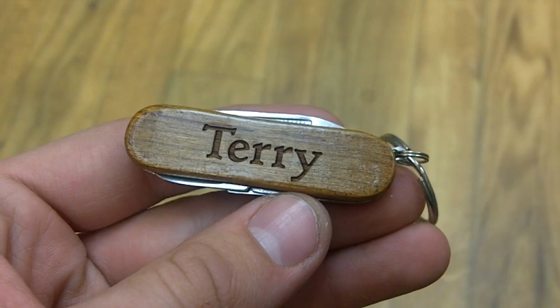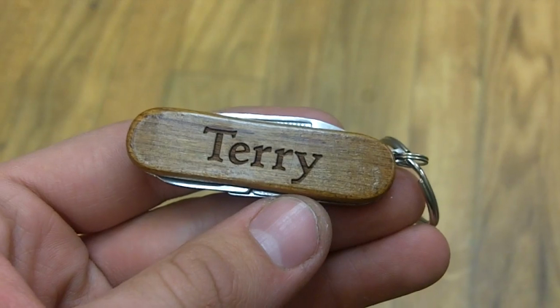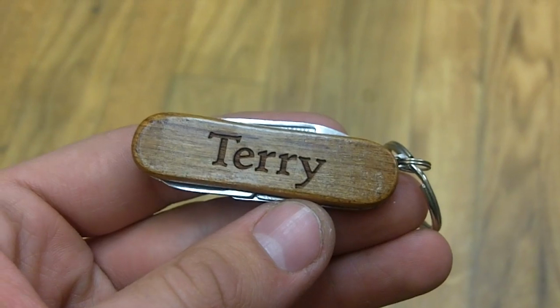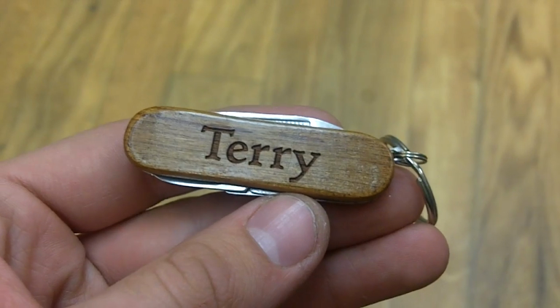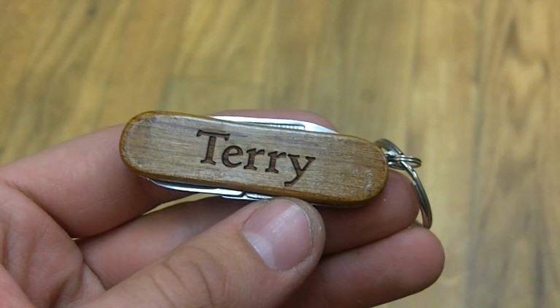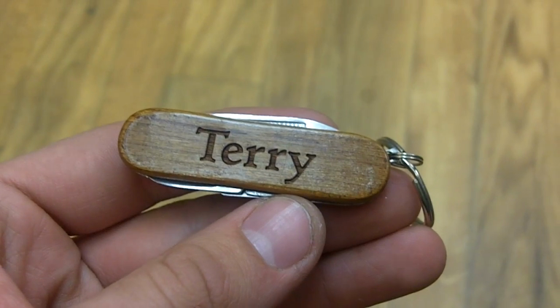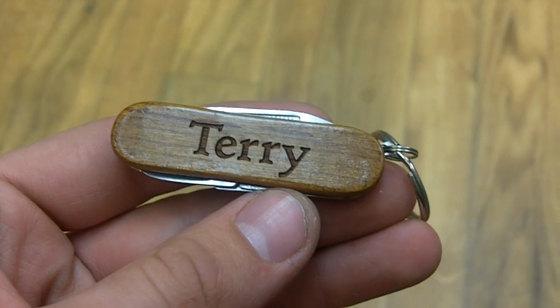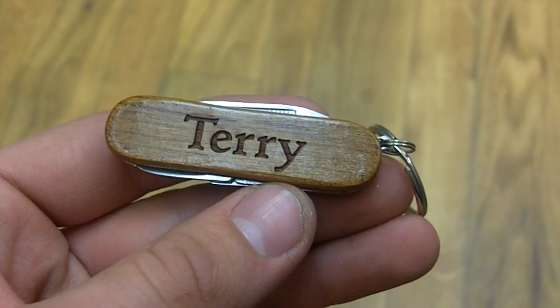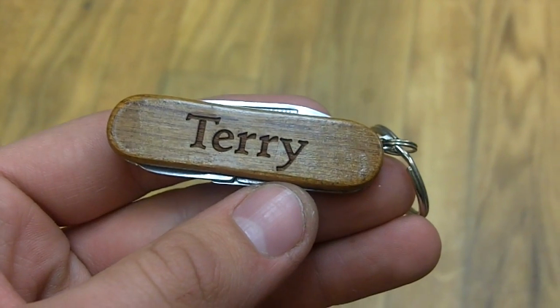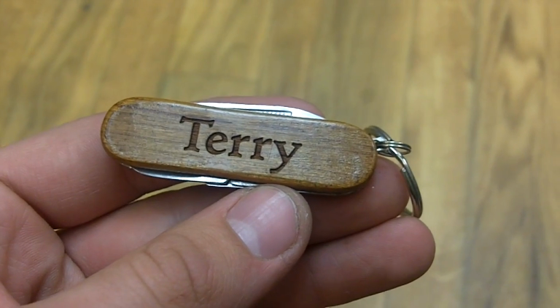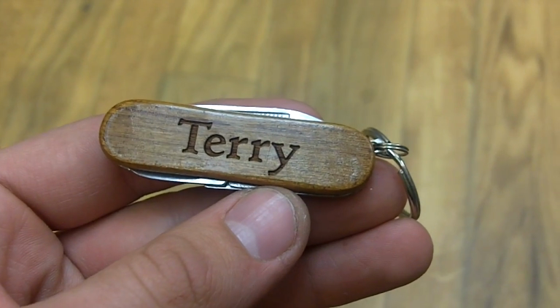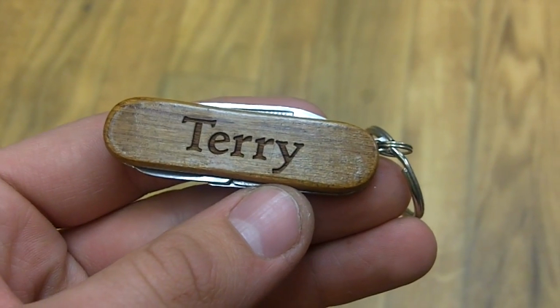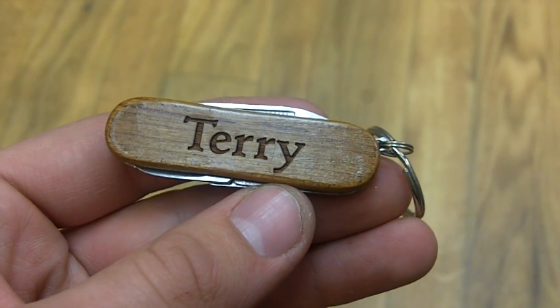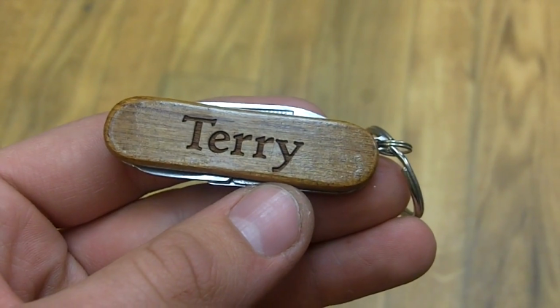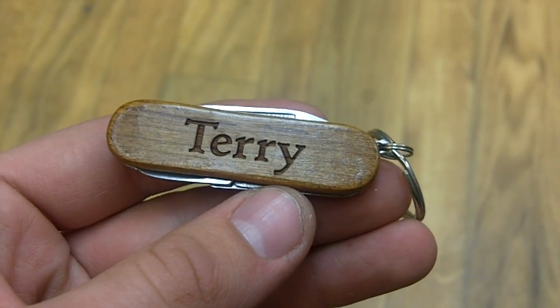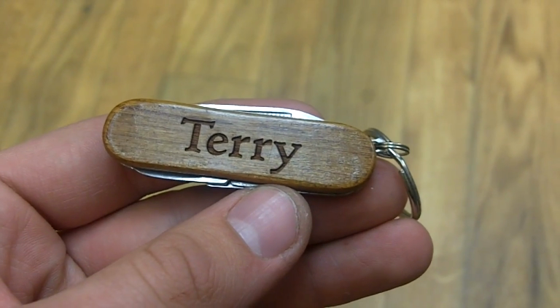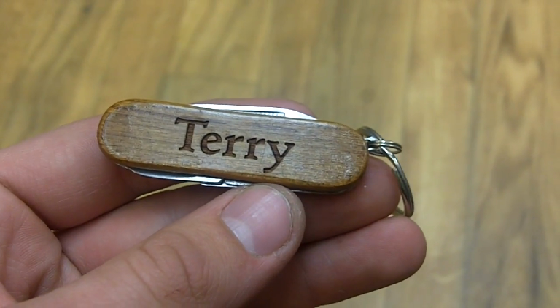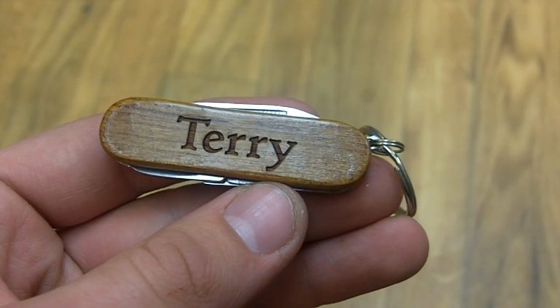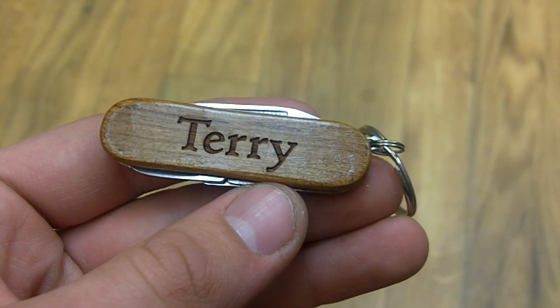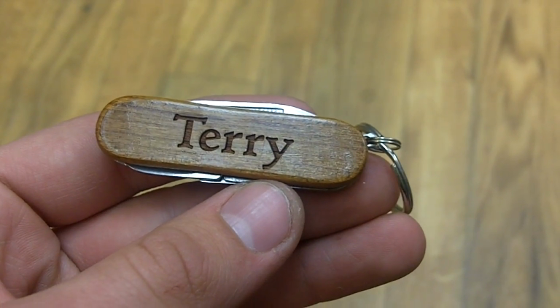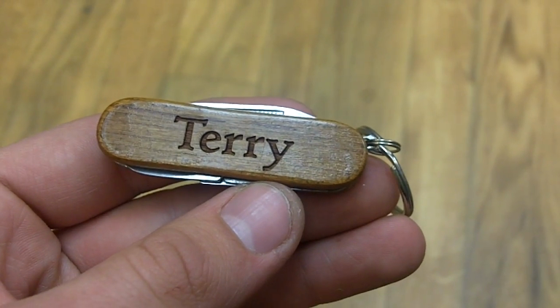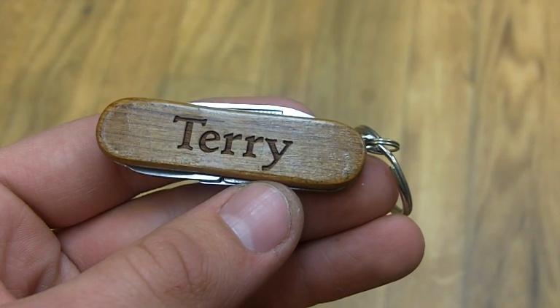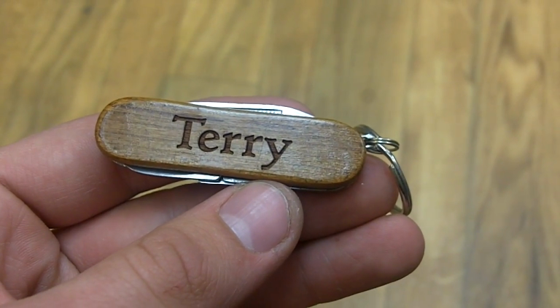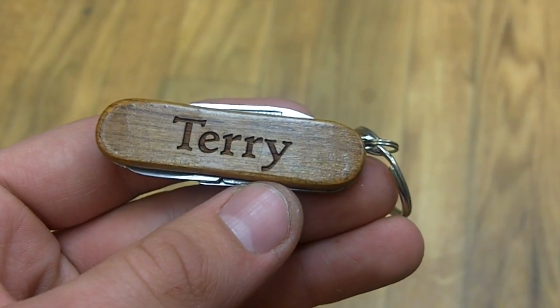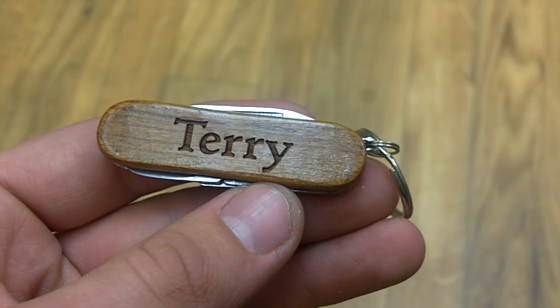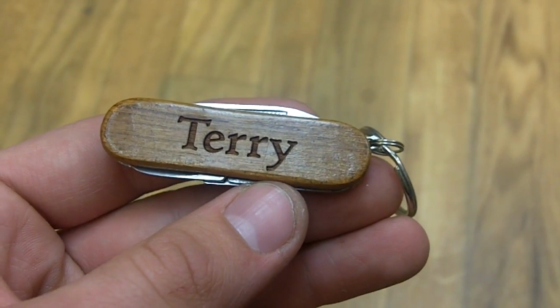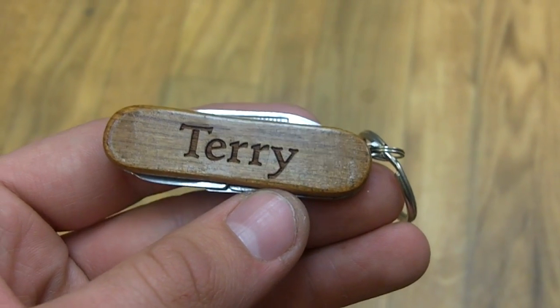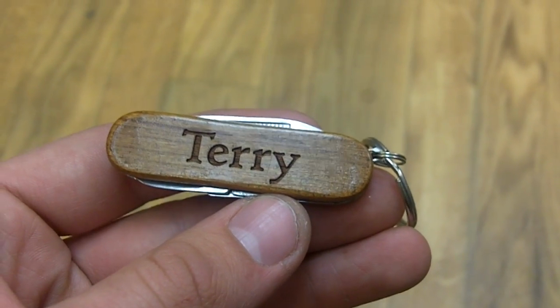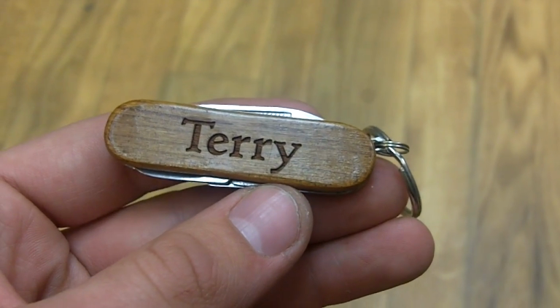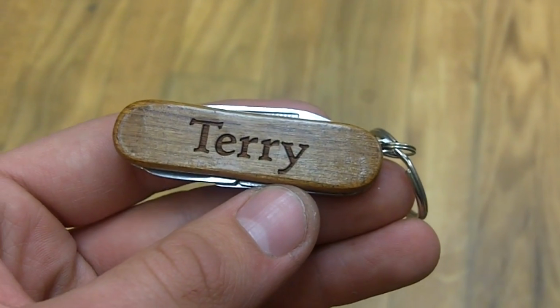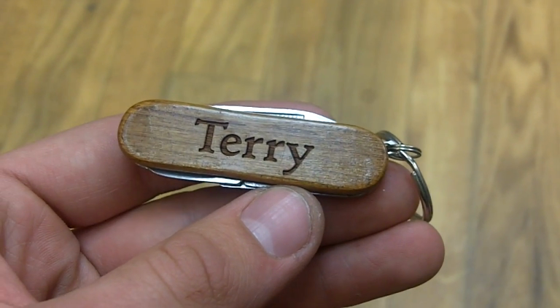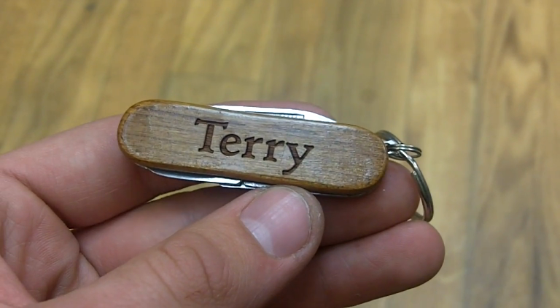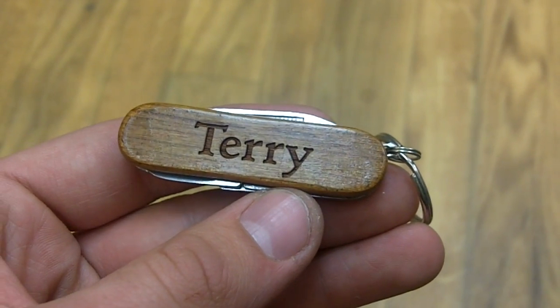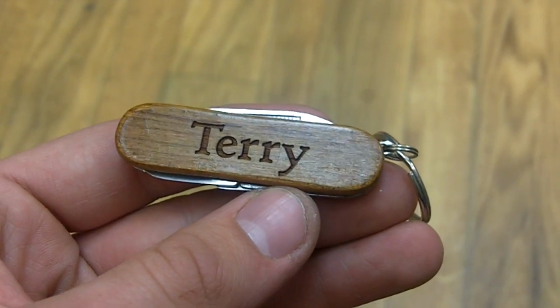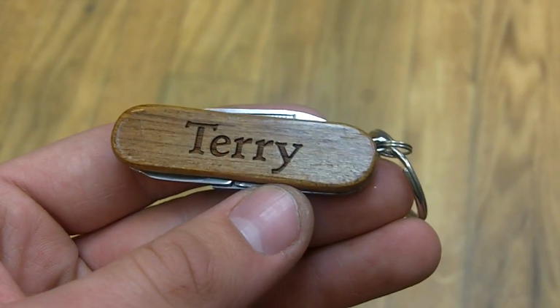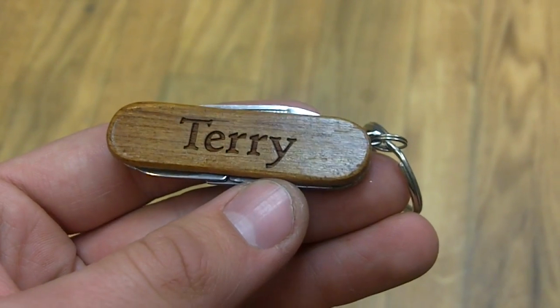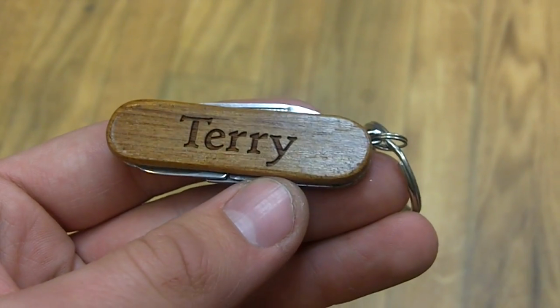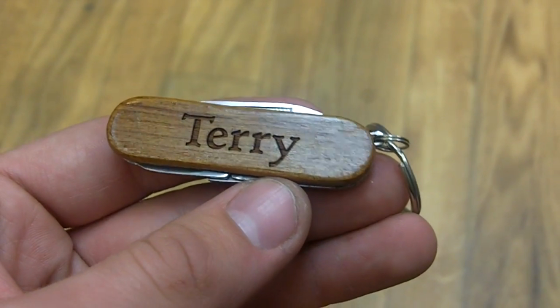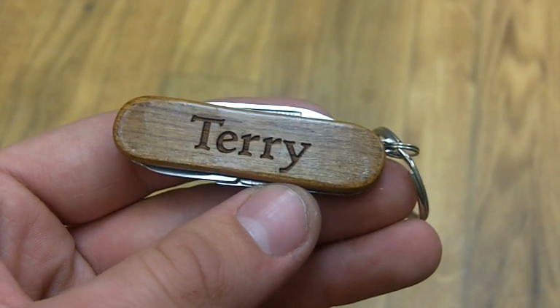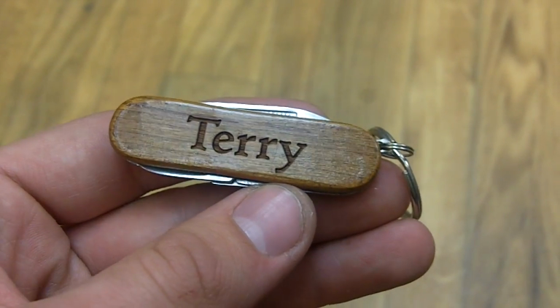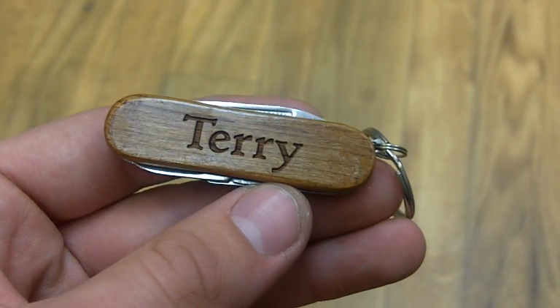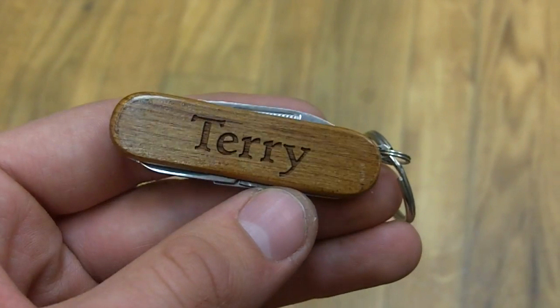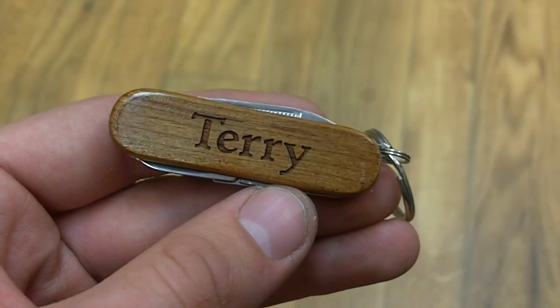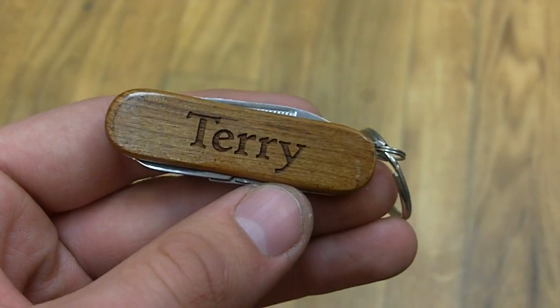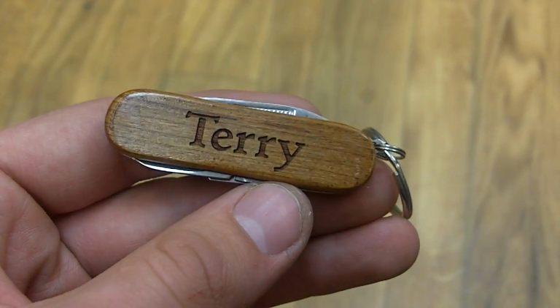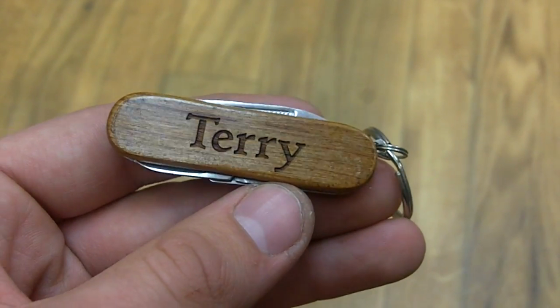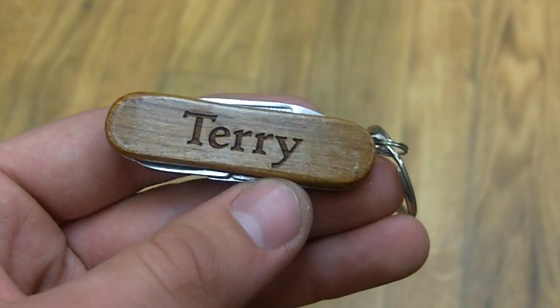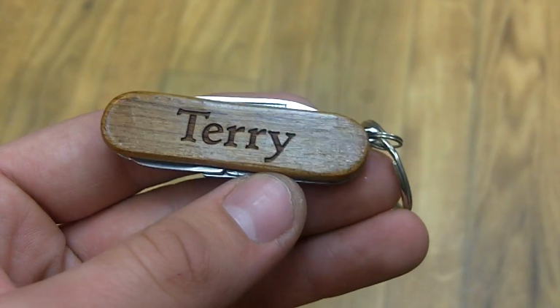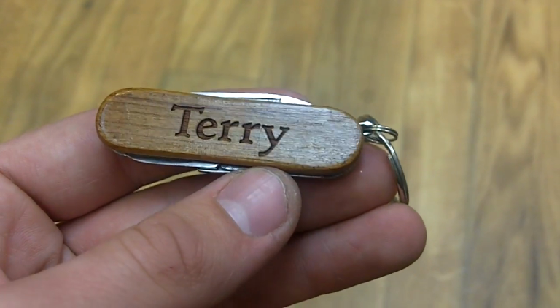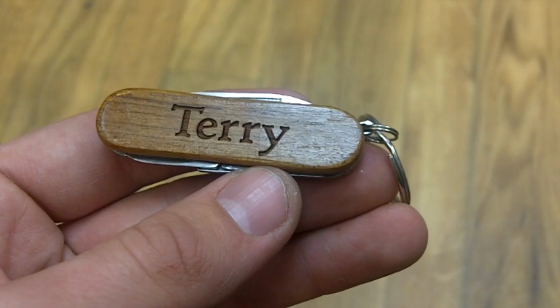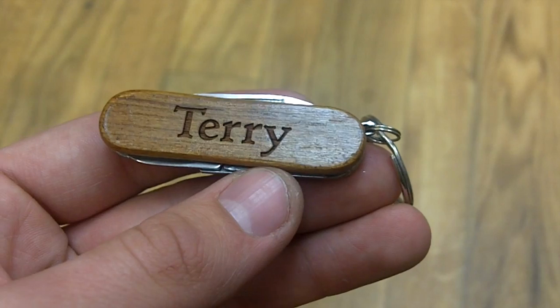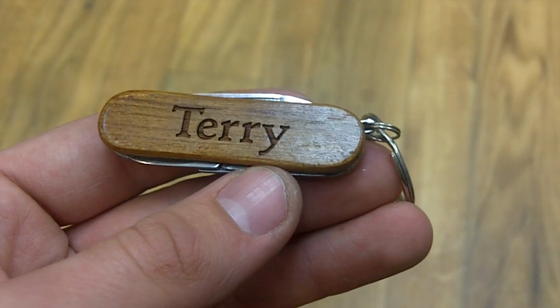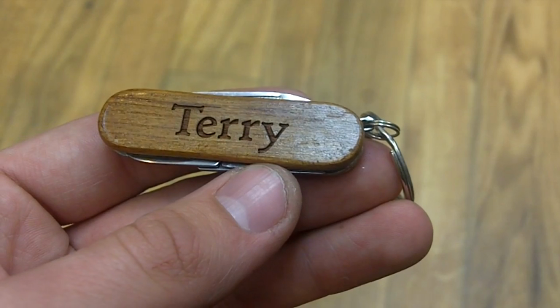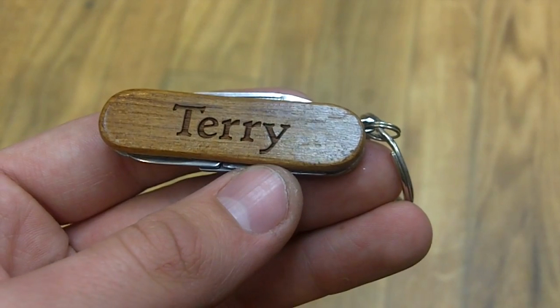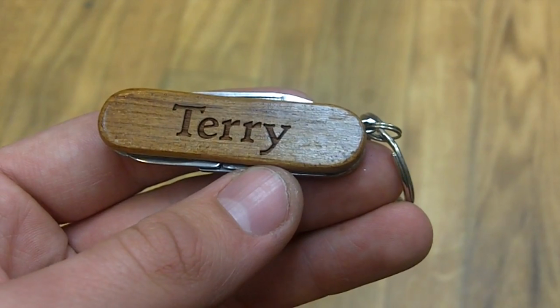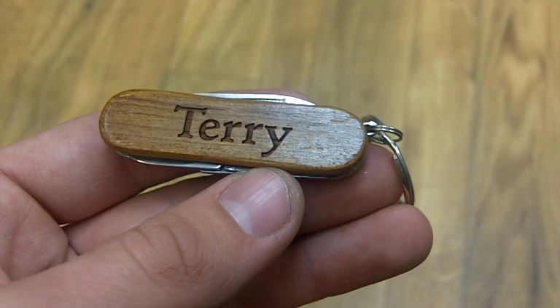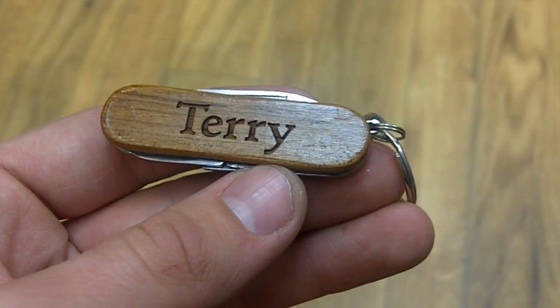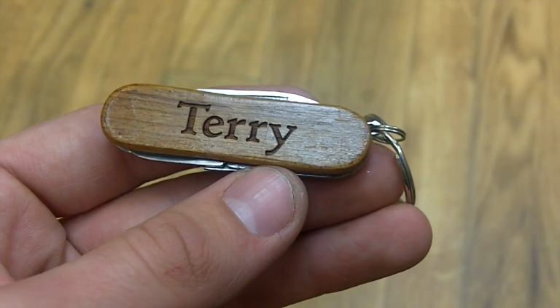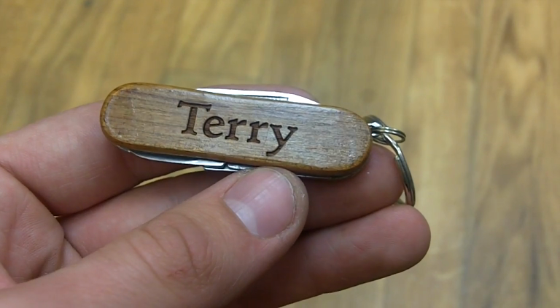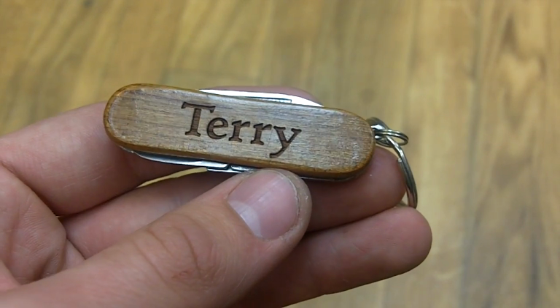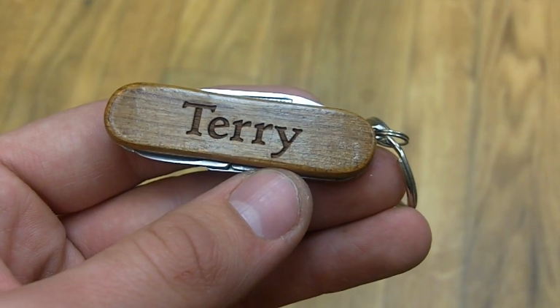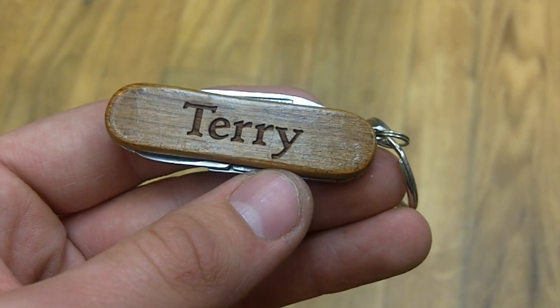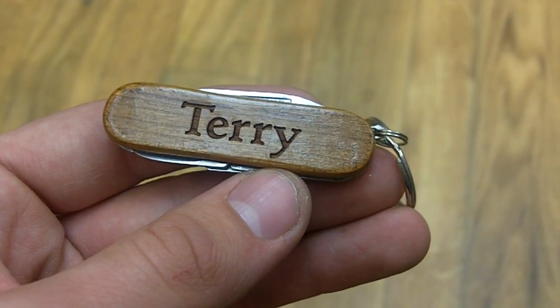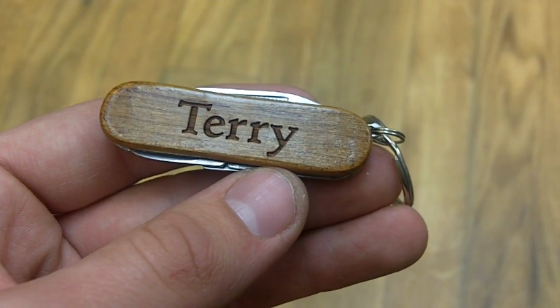Here we have Terry. It's a personalized pocket tool from Wayne Carver. As you can see, it says Terry right there written across the side in a nice font, and you'll notice an actual sheen to the wood.